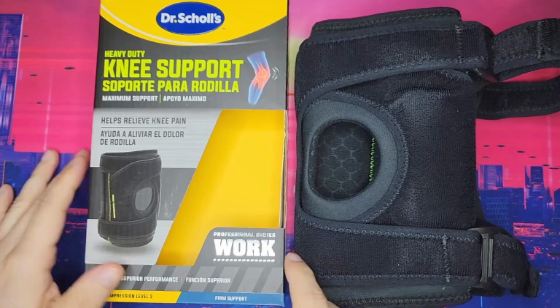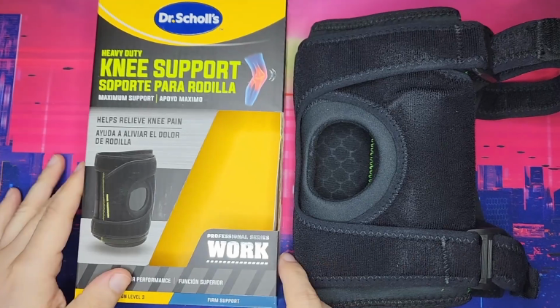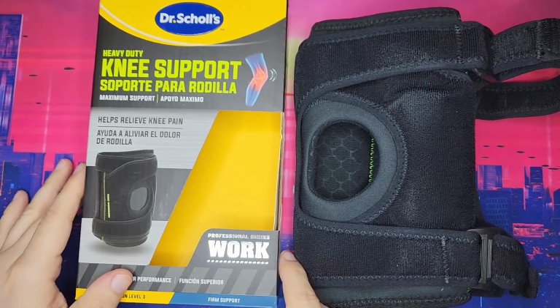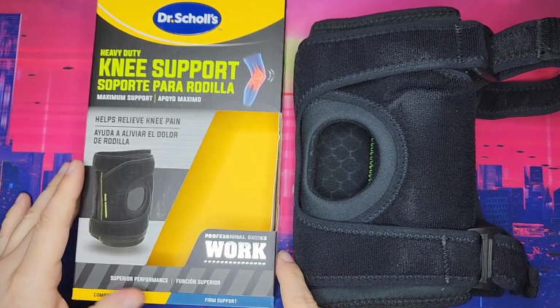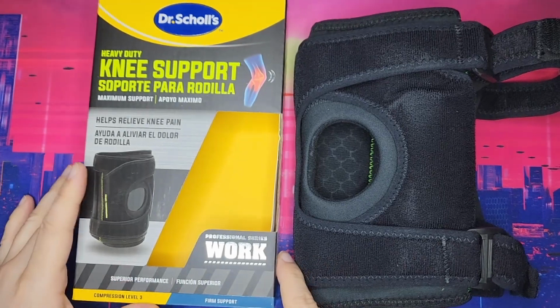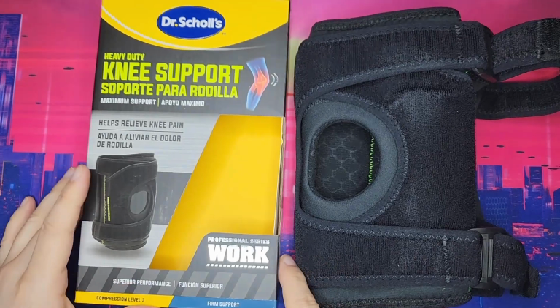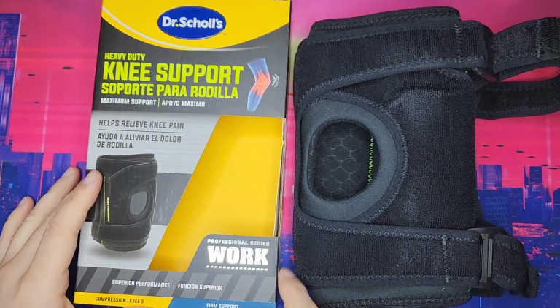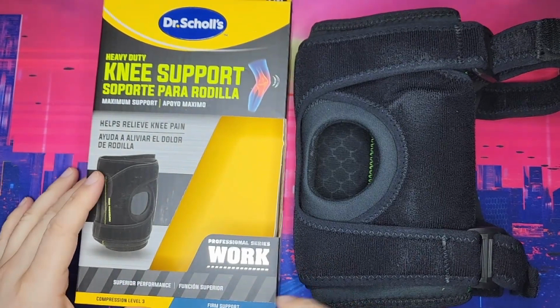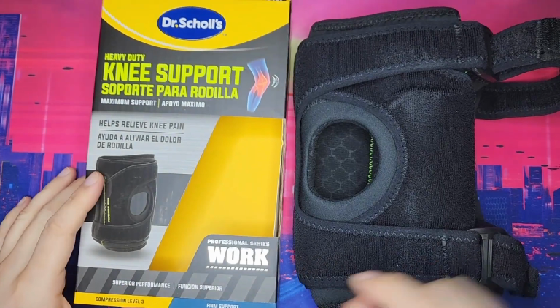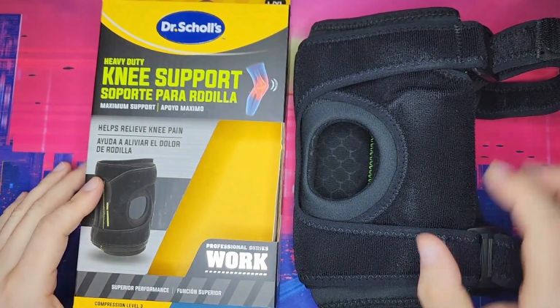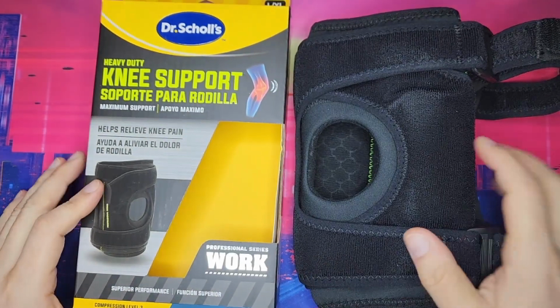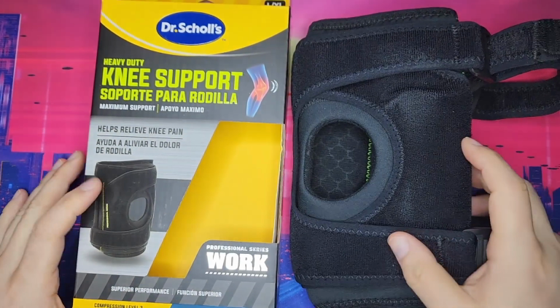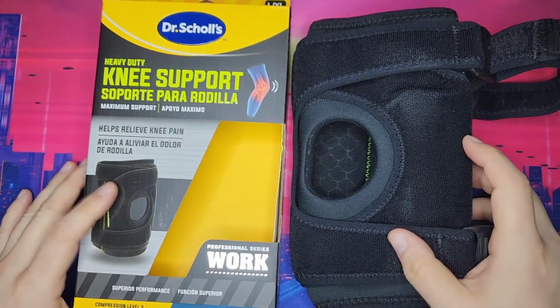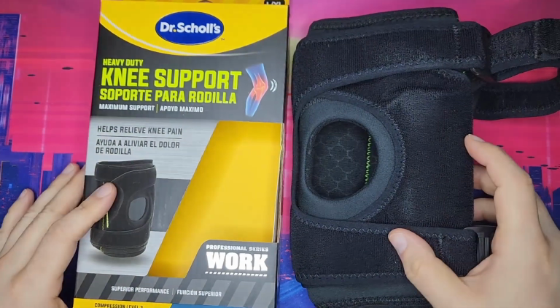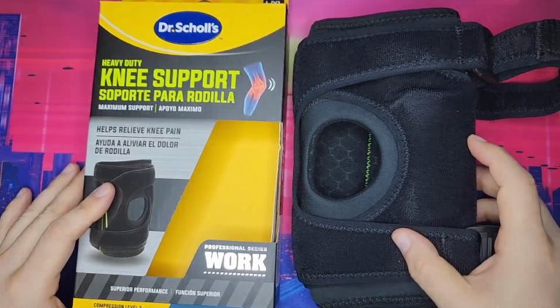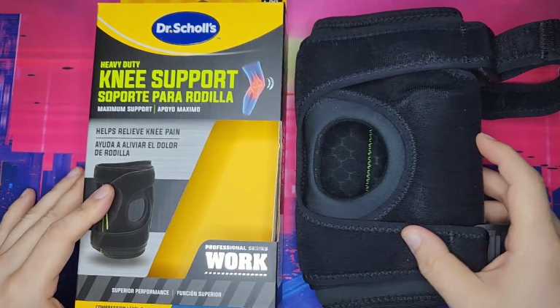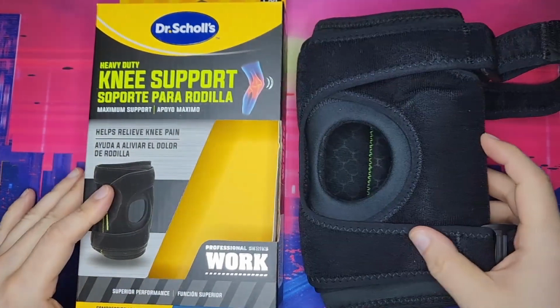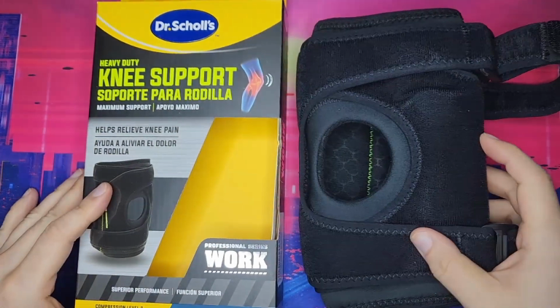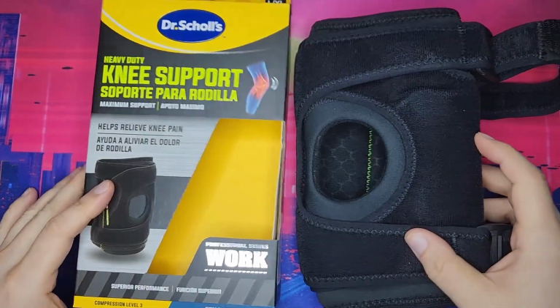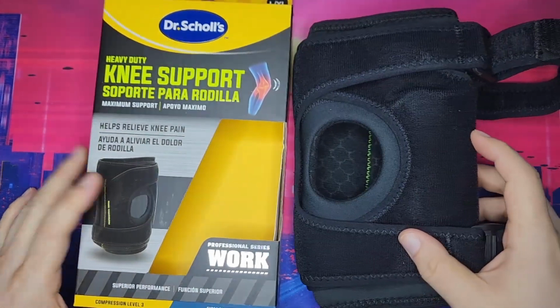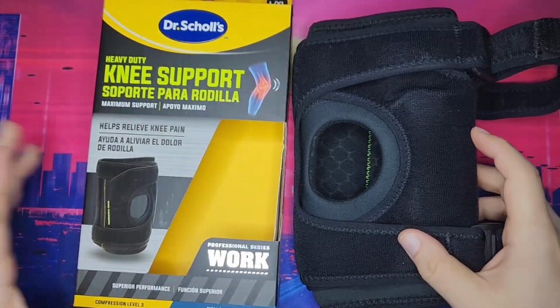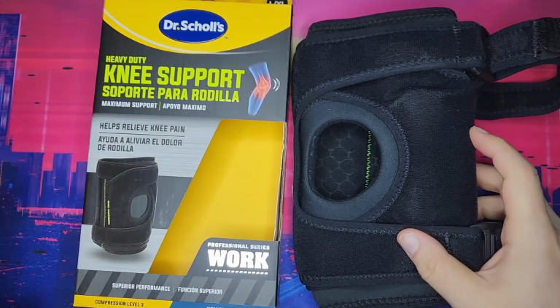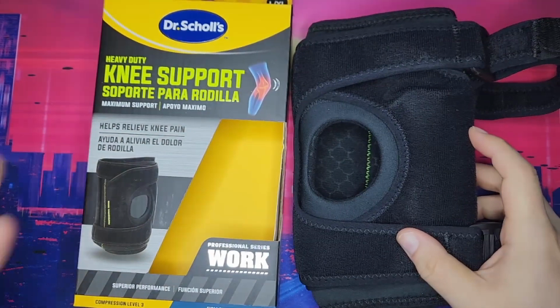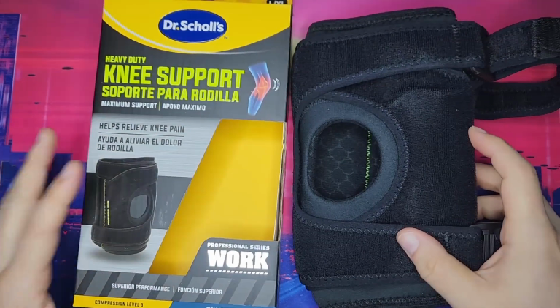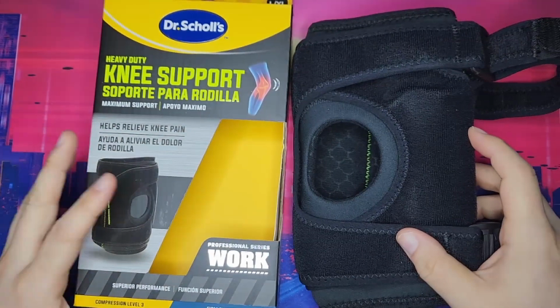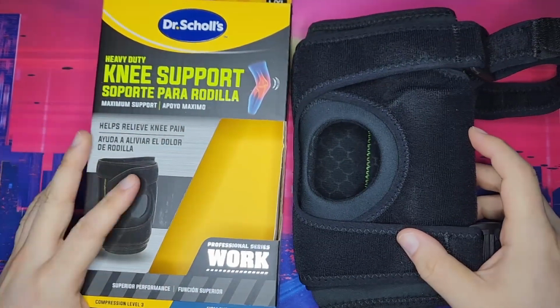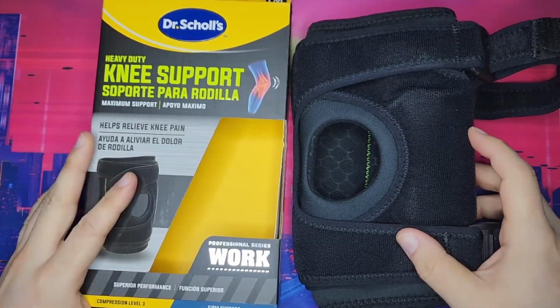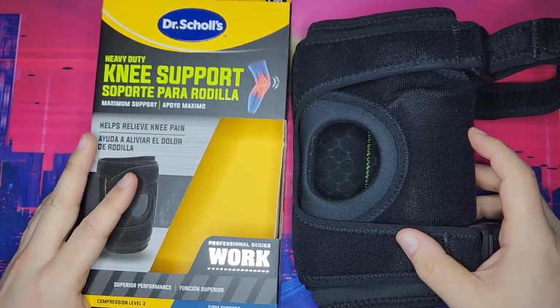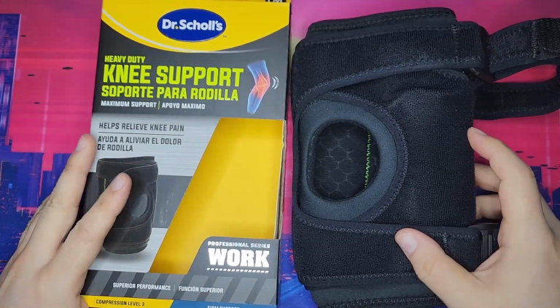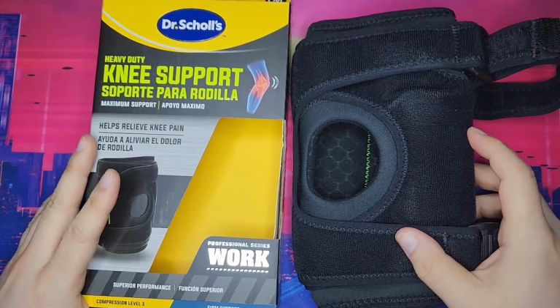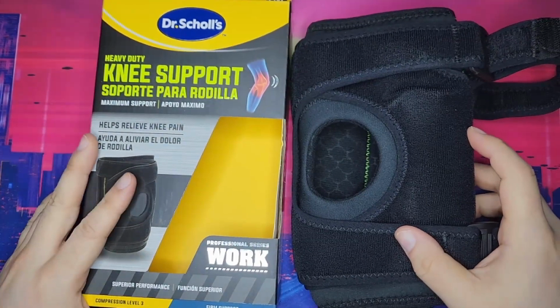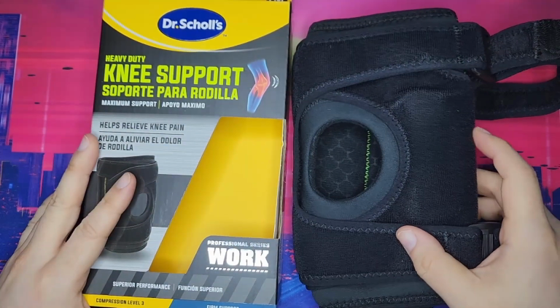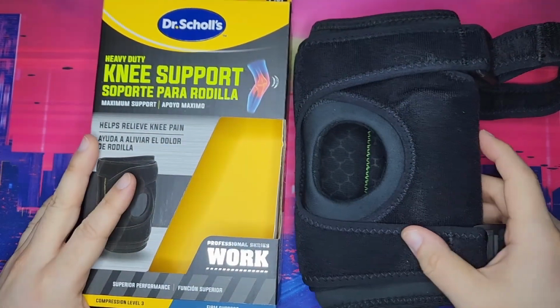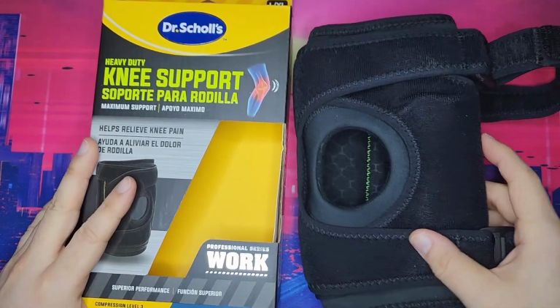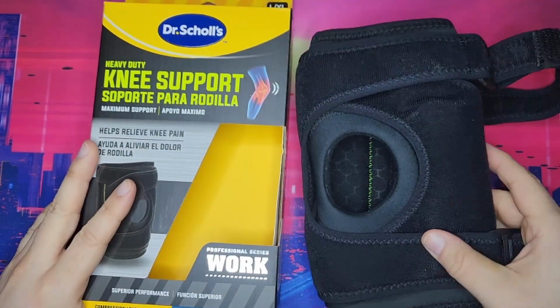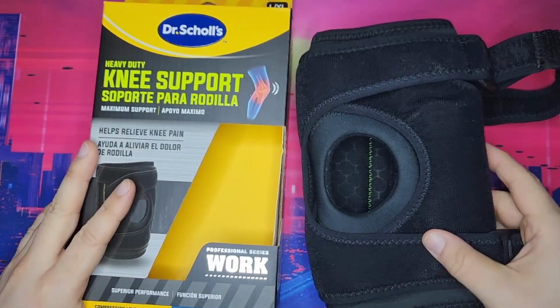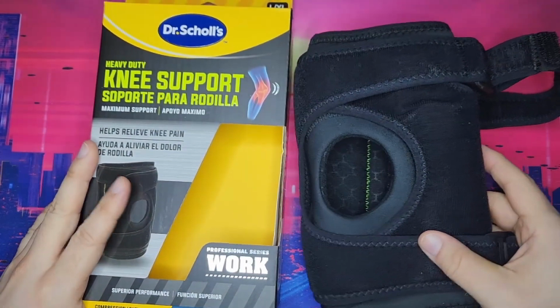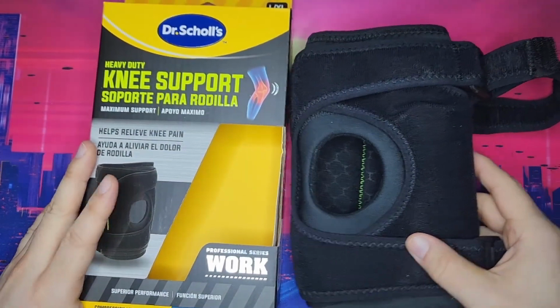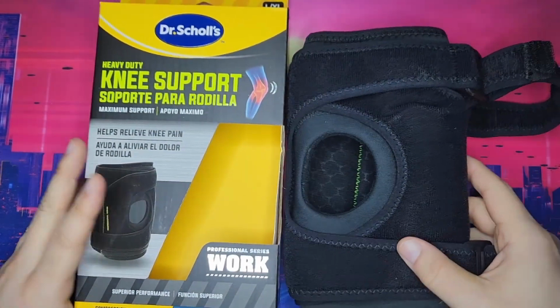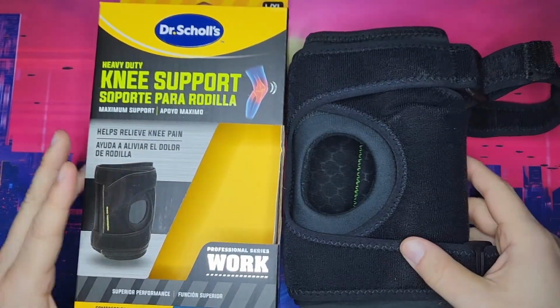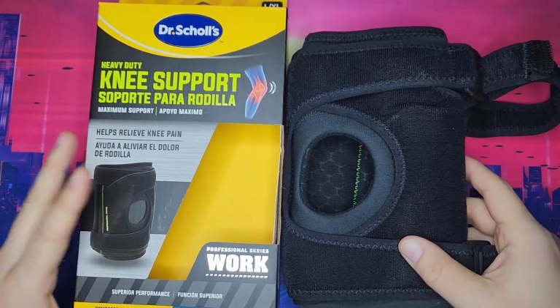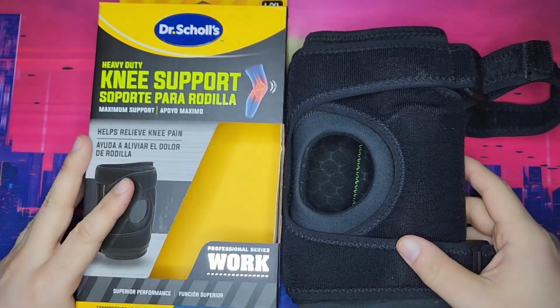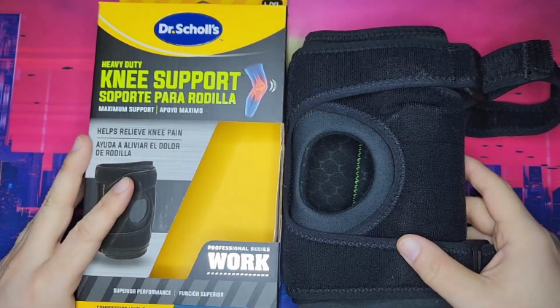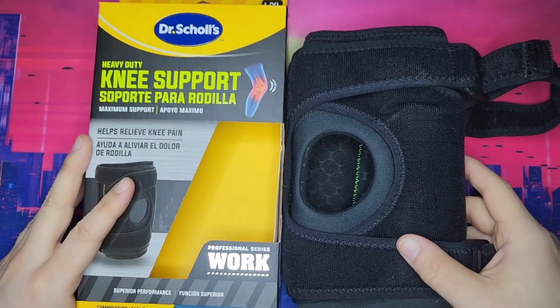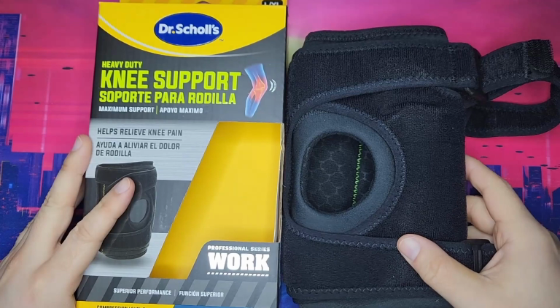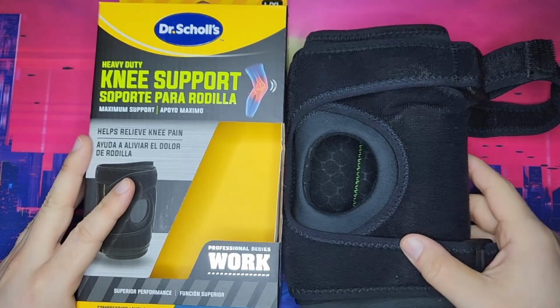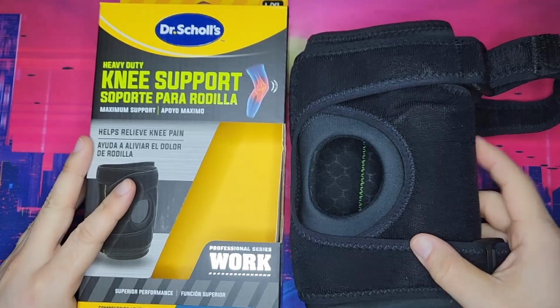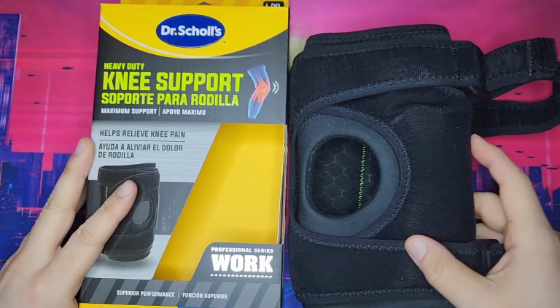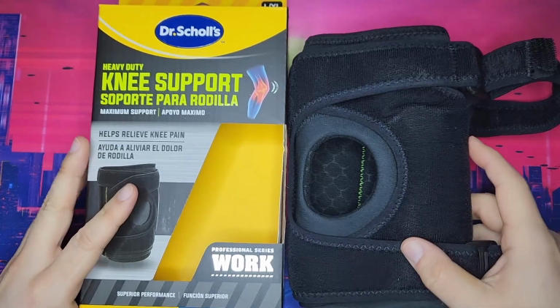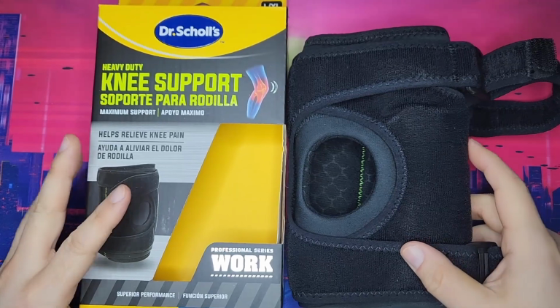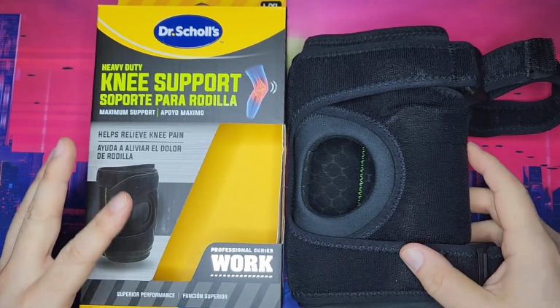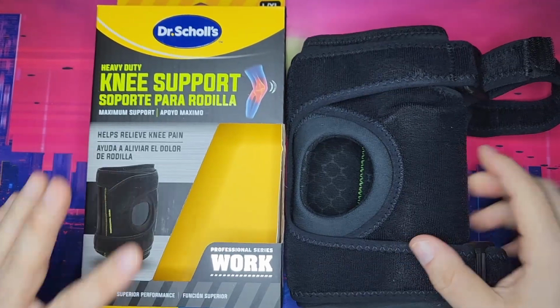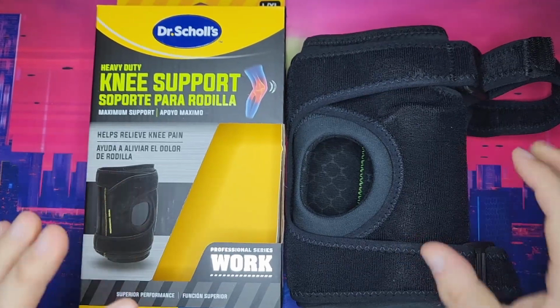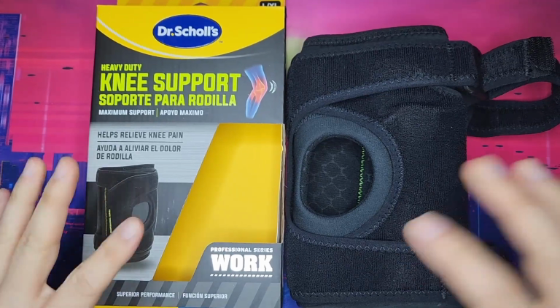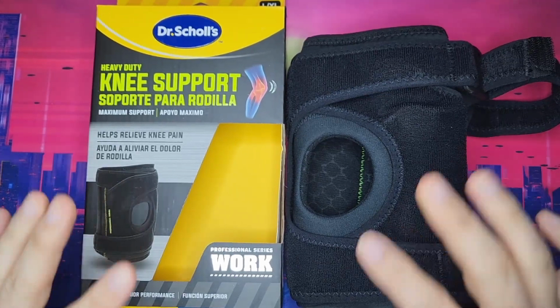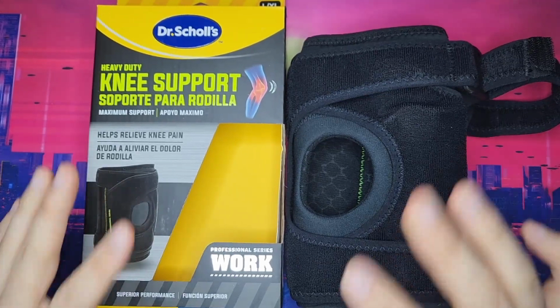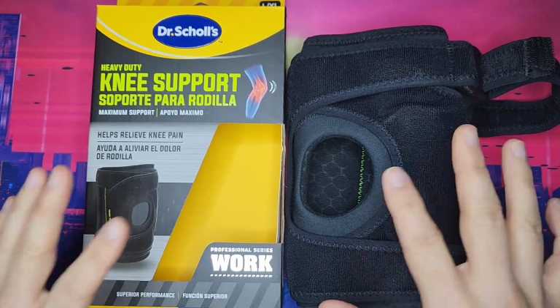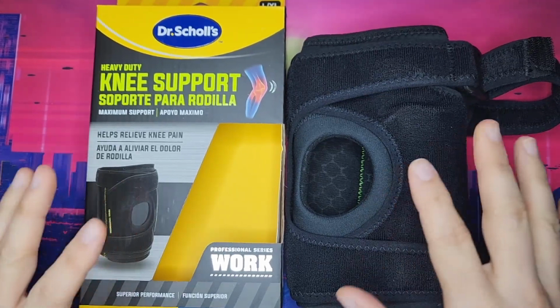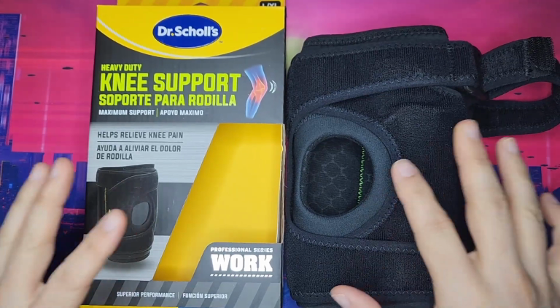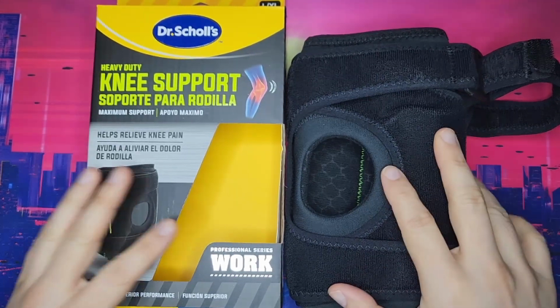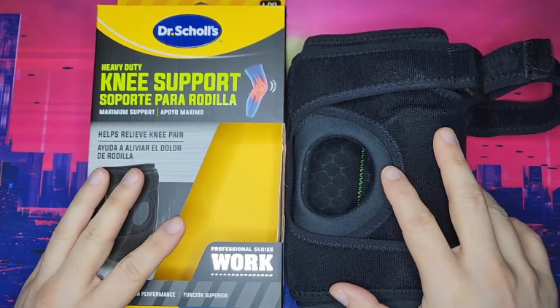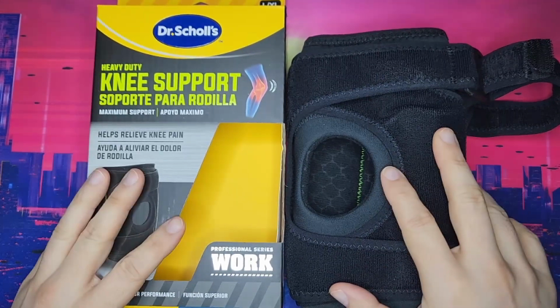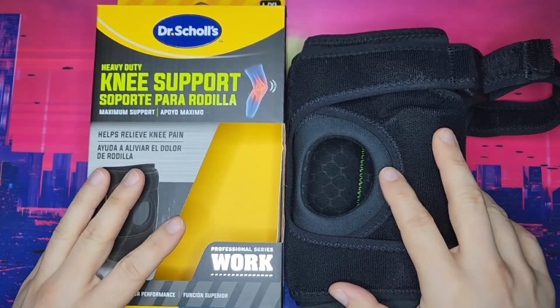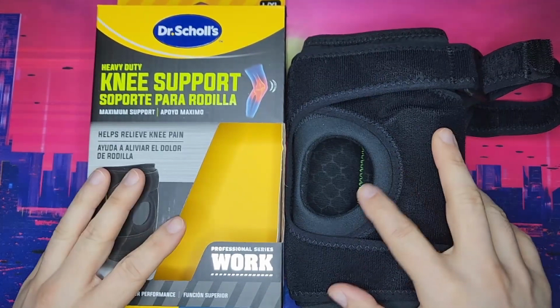All right, here's this heavy-duty knee support from Dr. Schultz. This is a professional series for work.